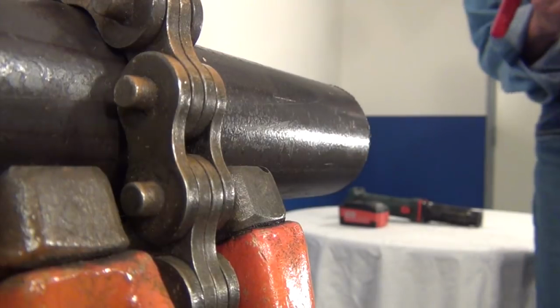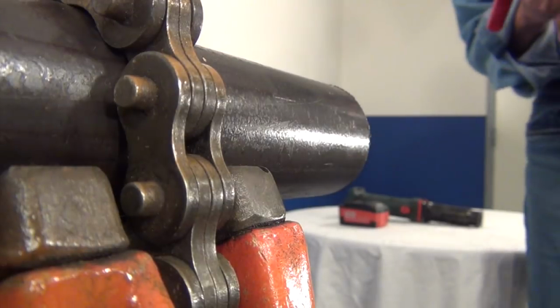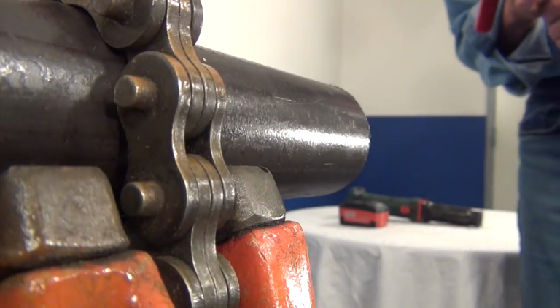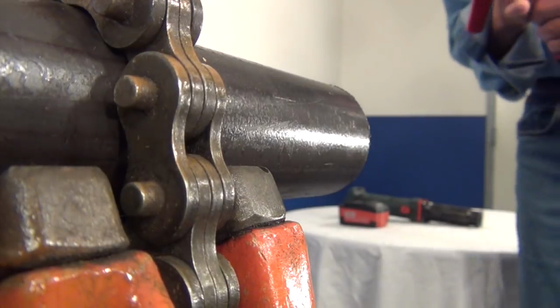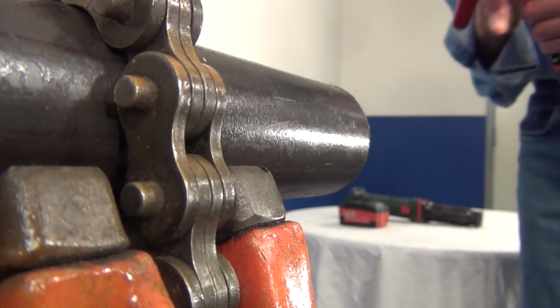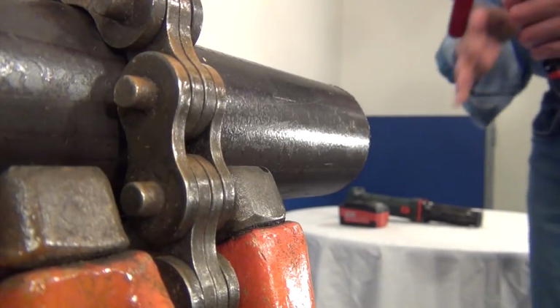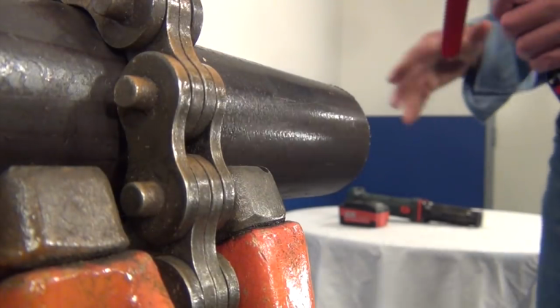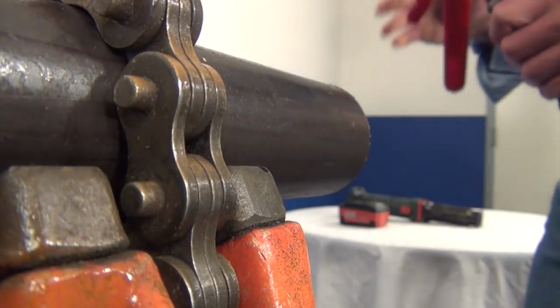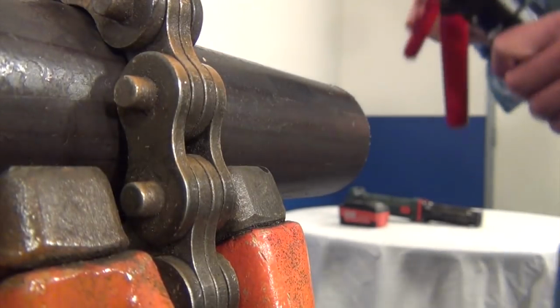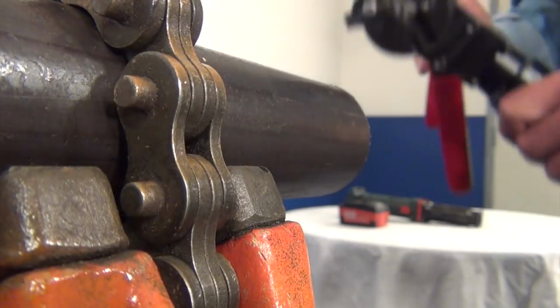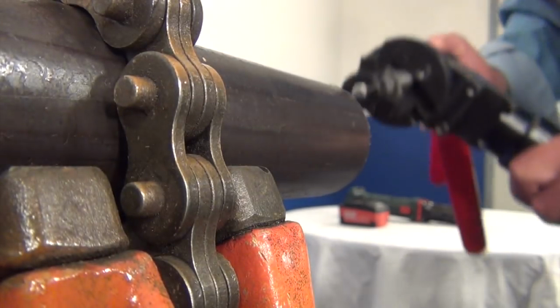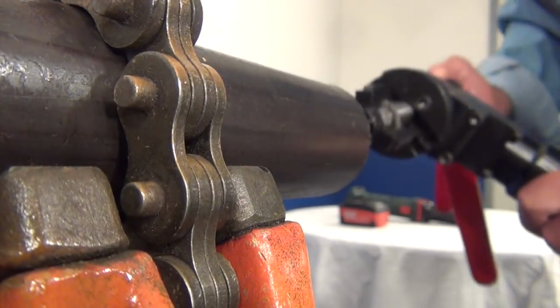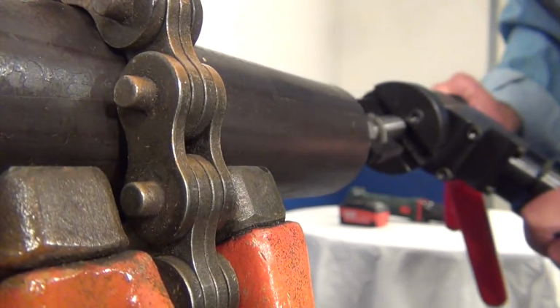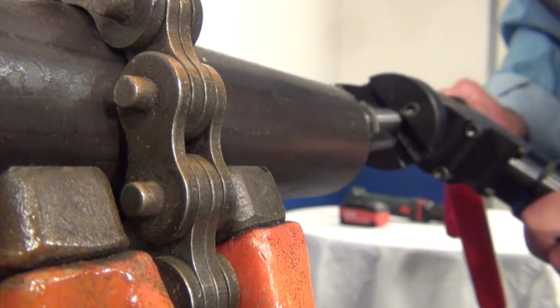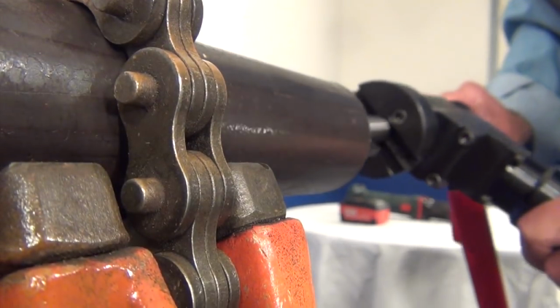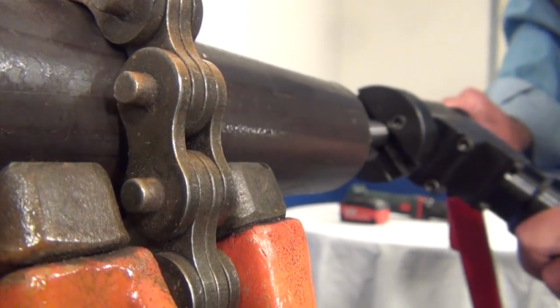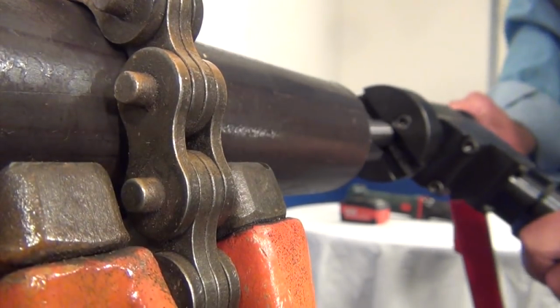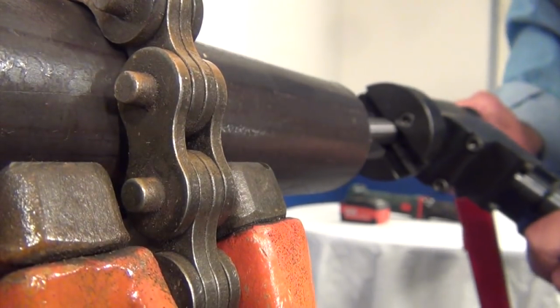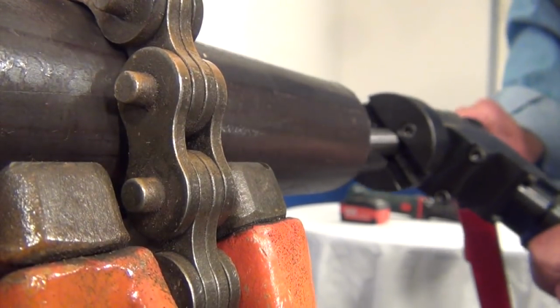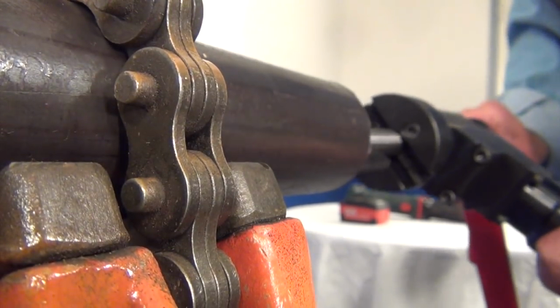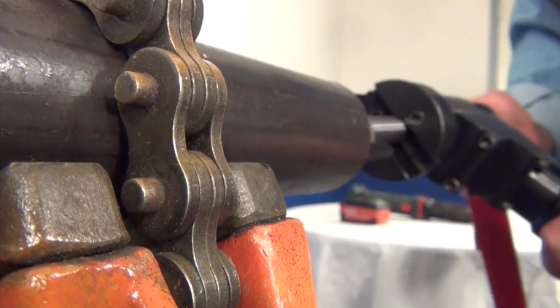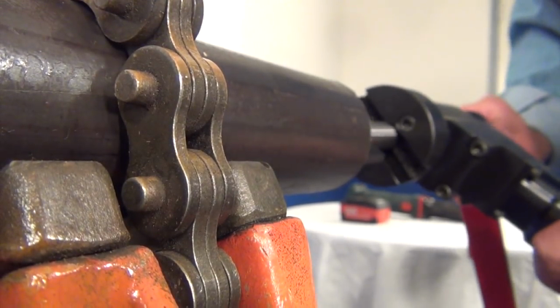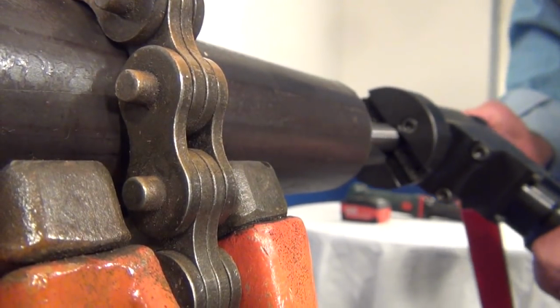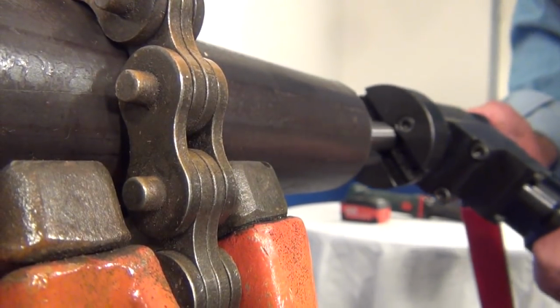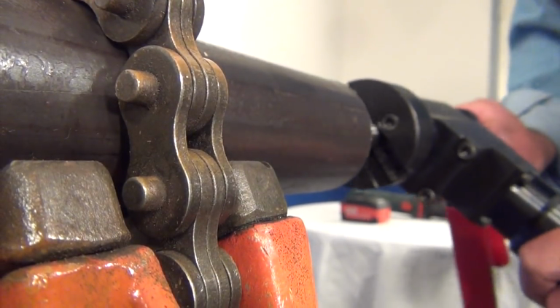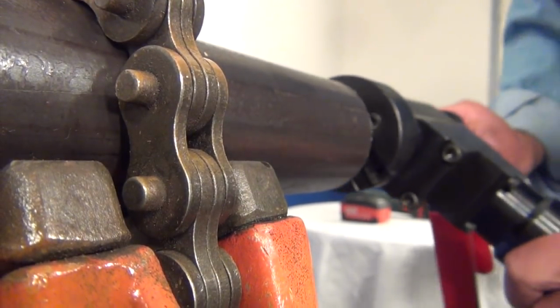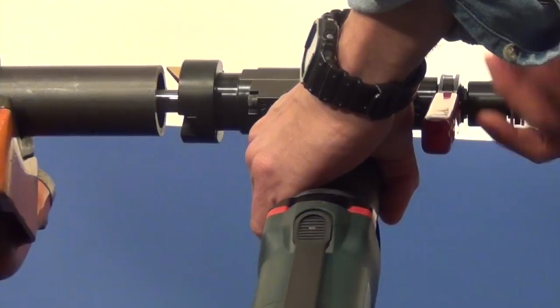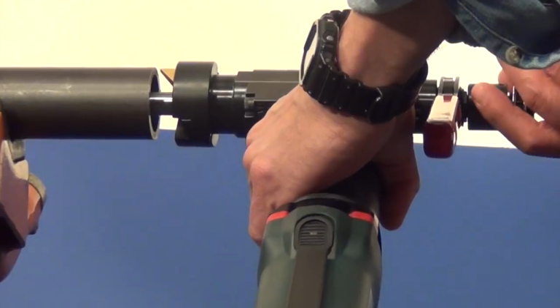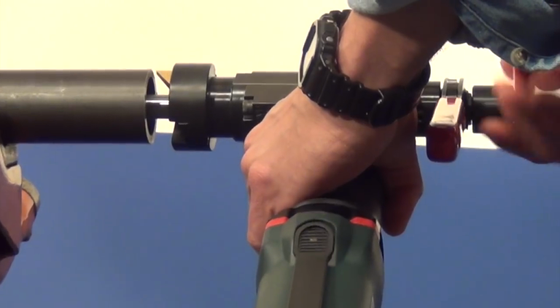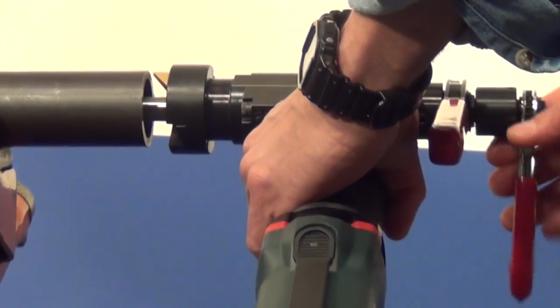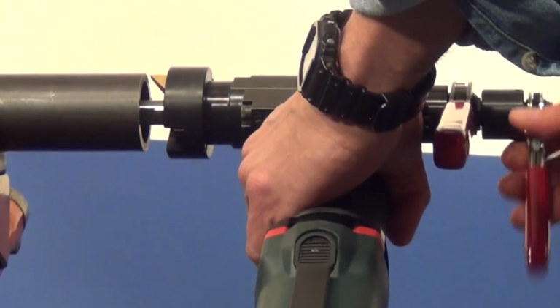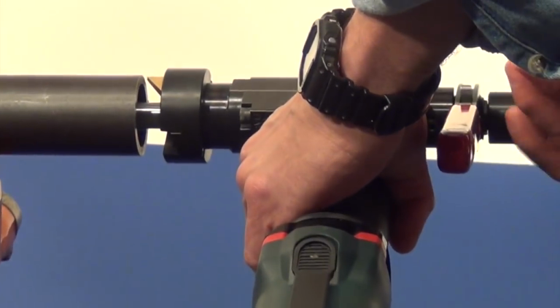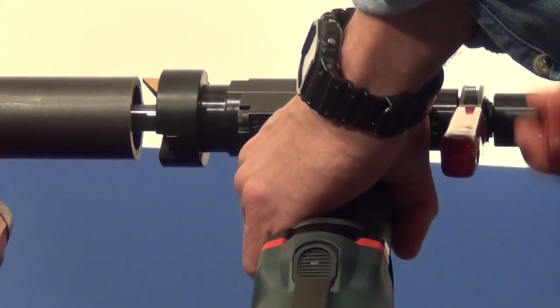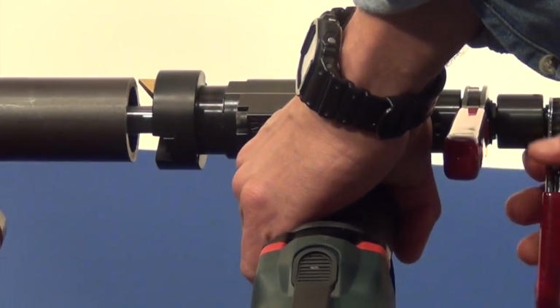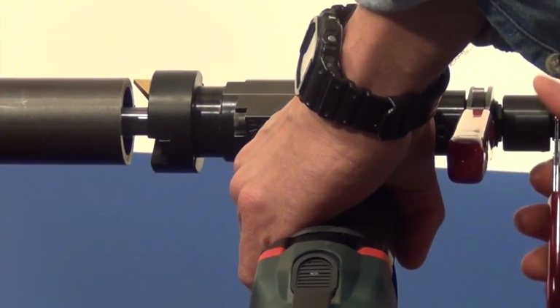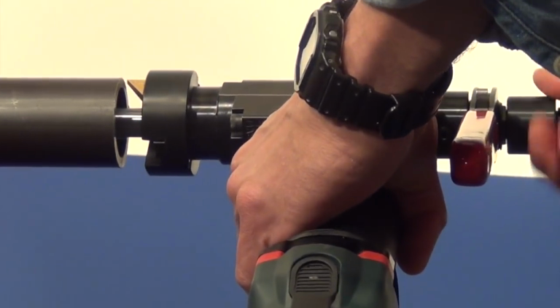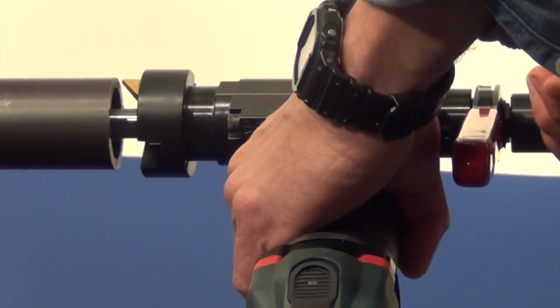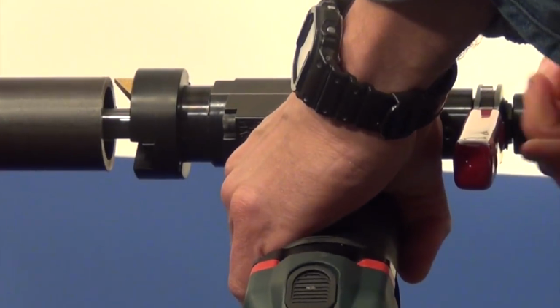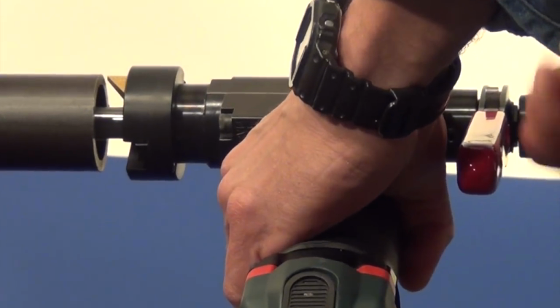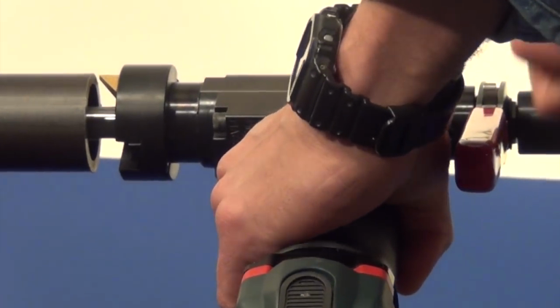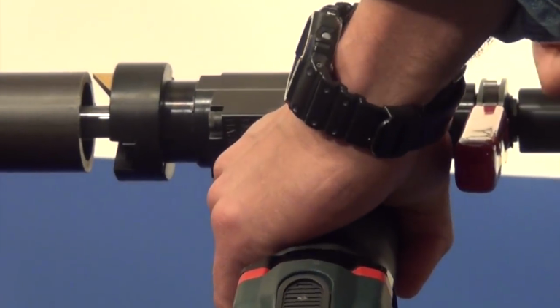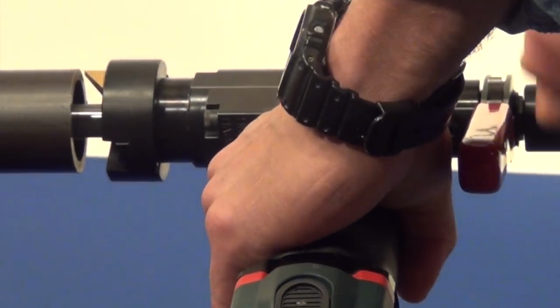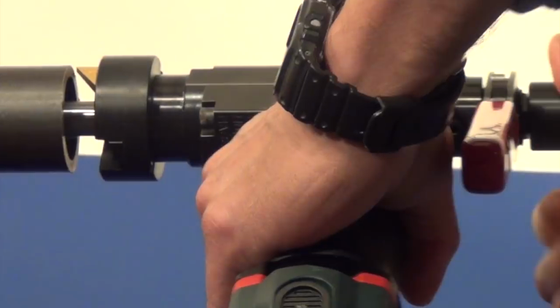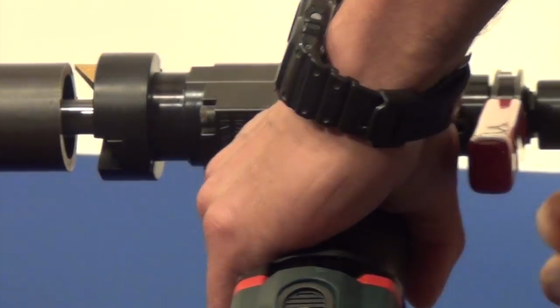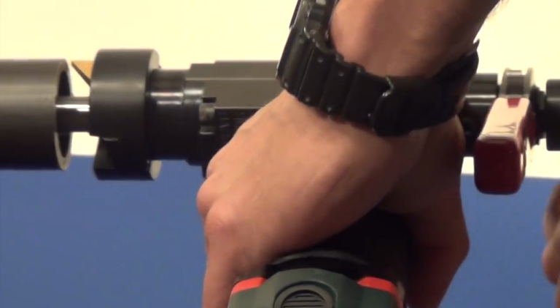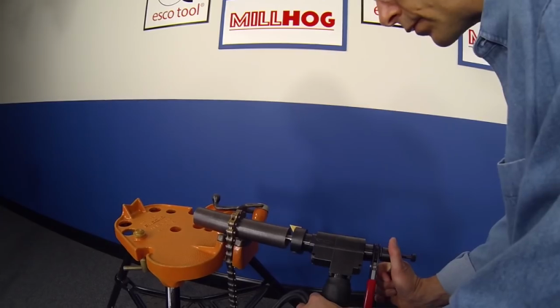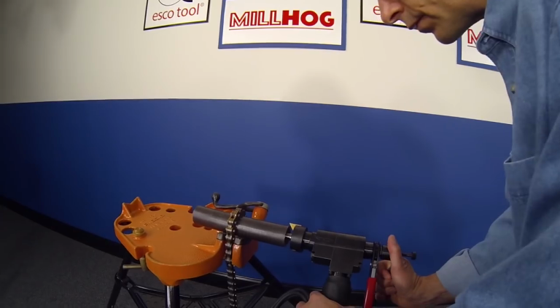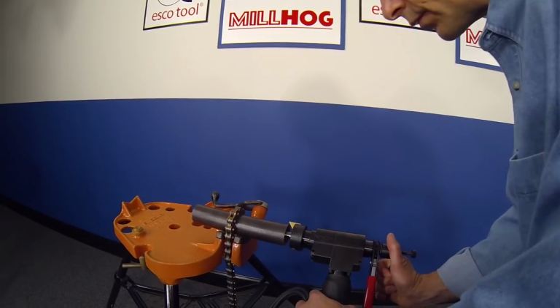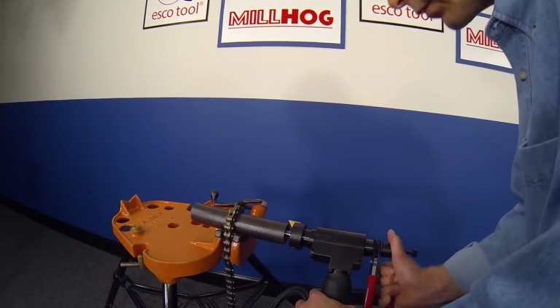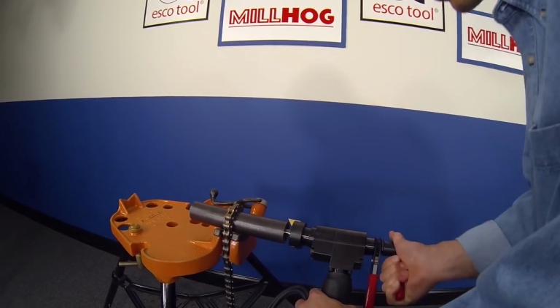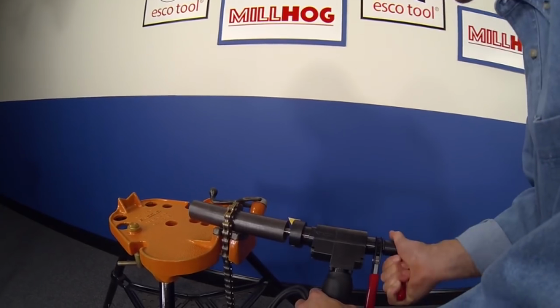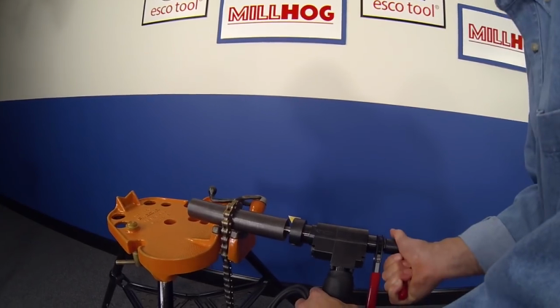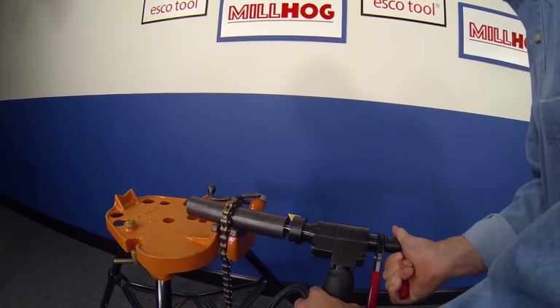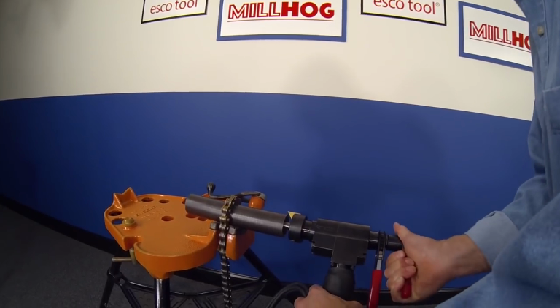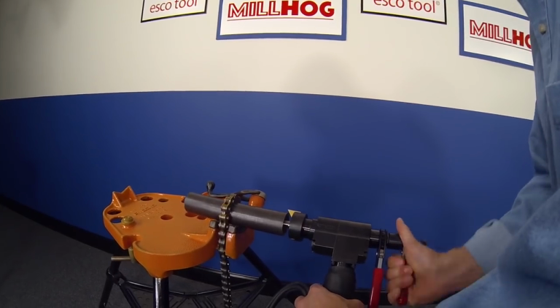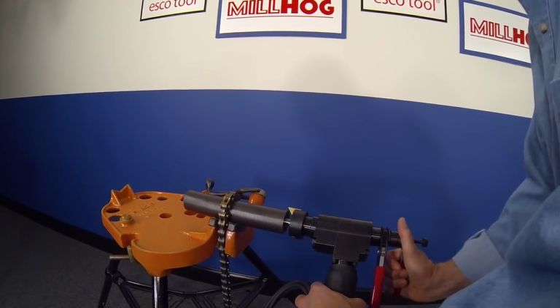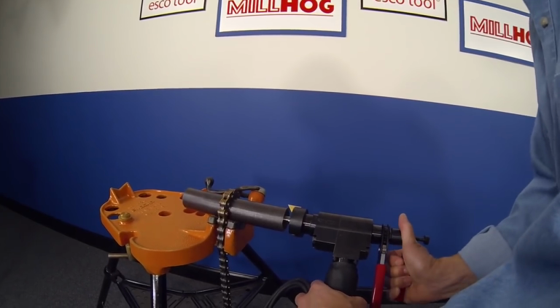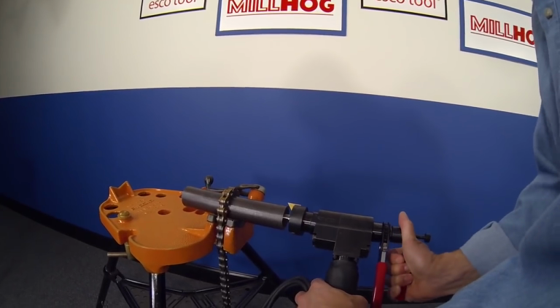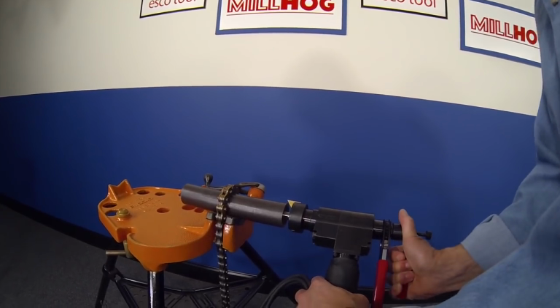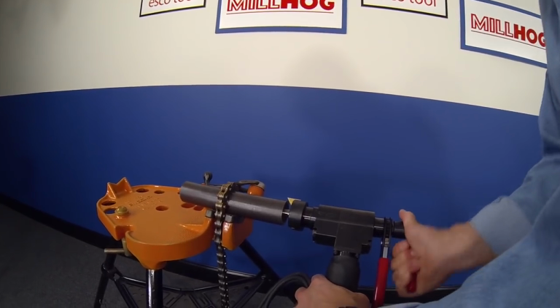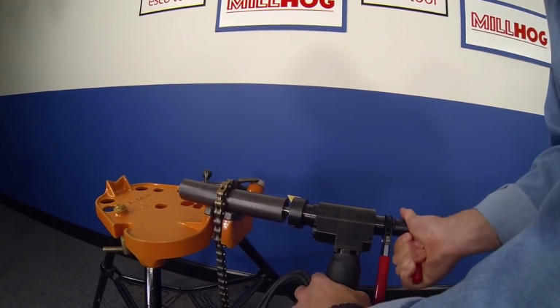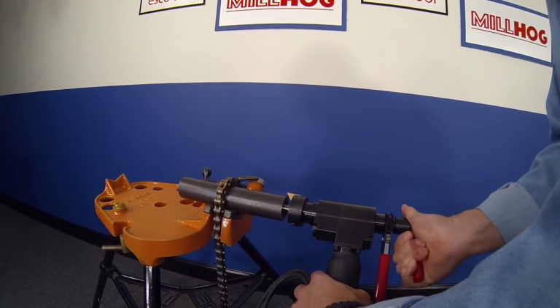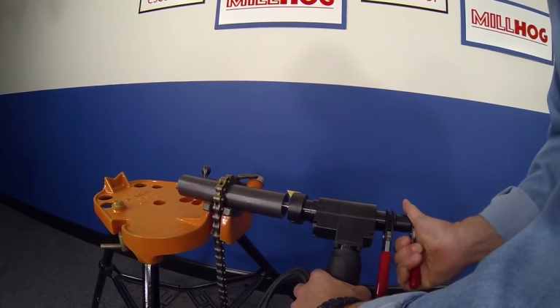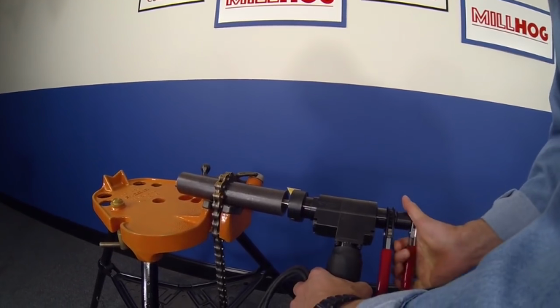The tool's patented push-pull clamping and release system allows it to rigidly mount to the inside of the pipe and self-center while the operation is being performed.